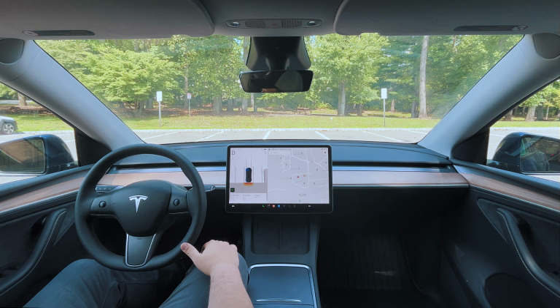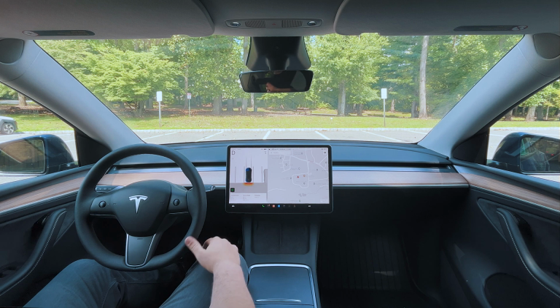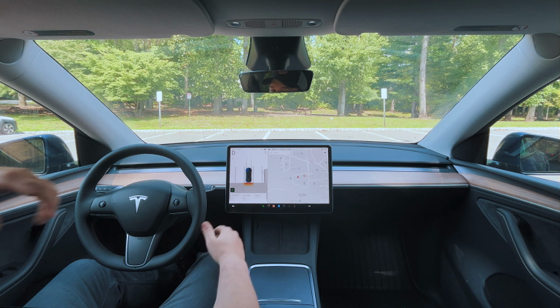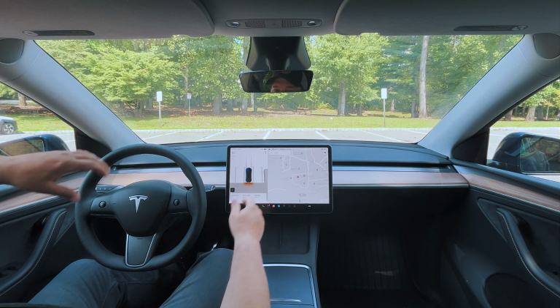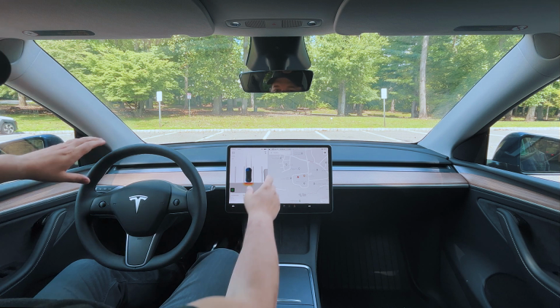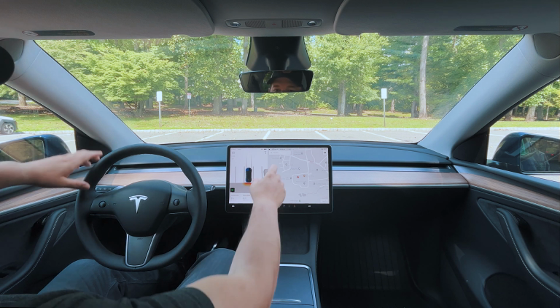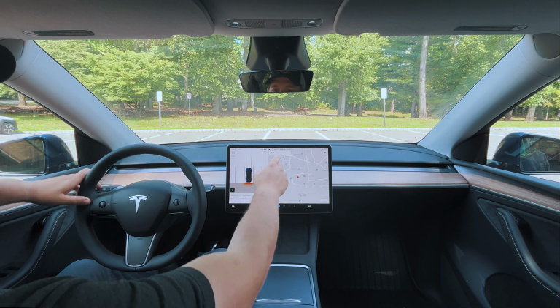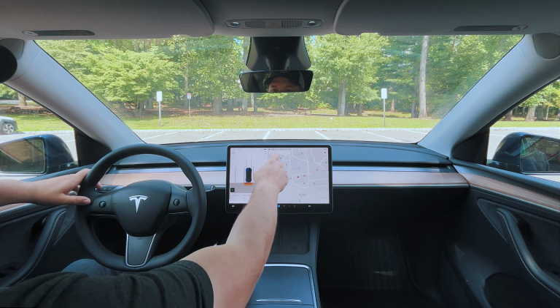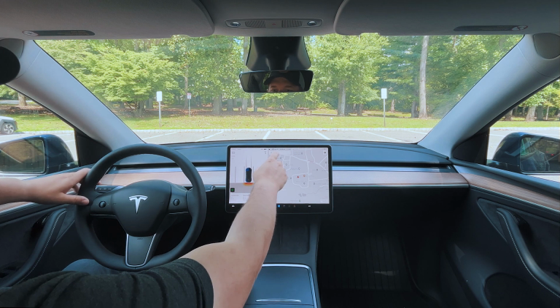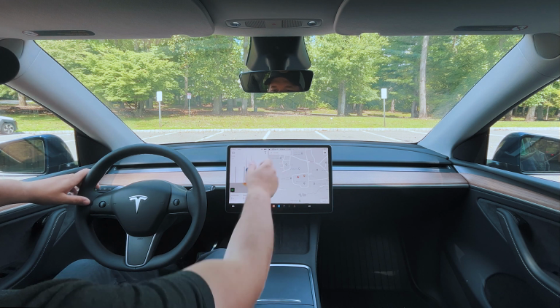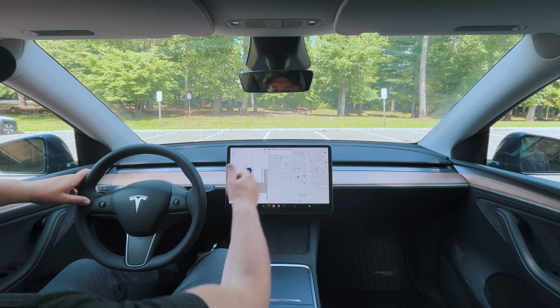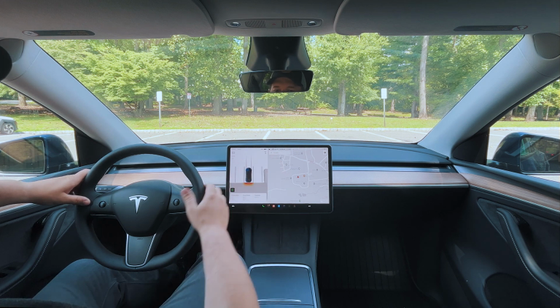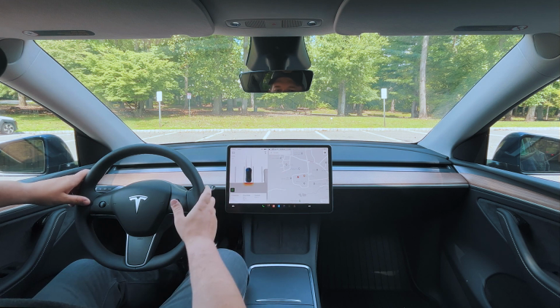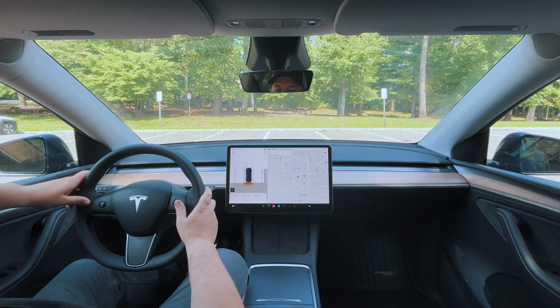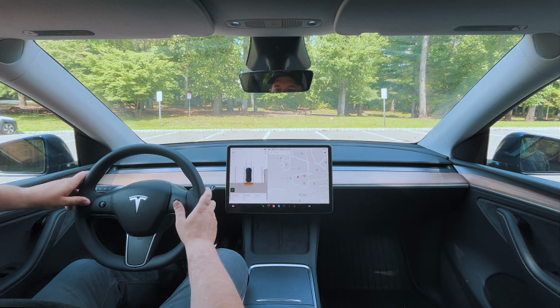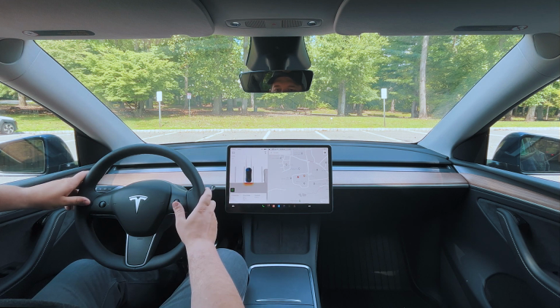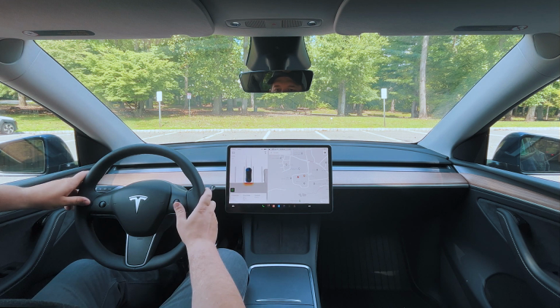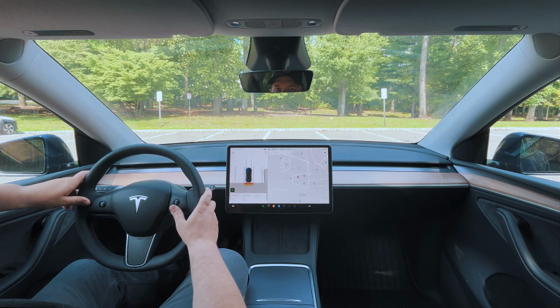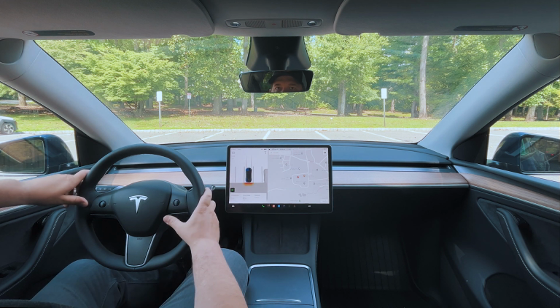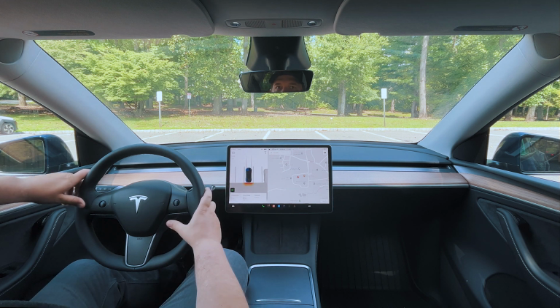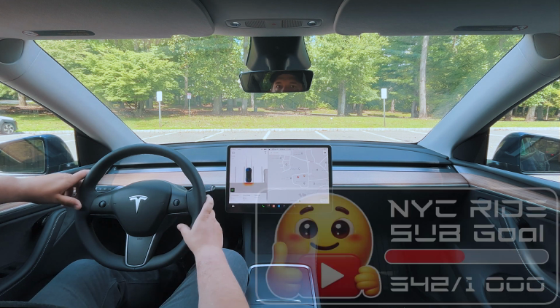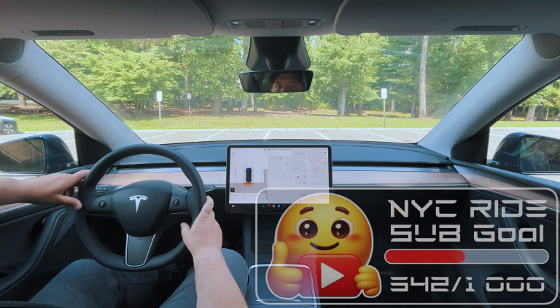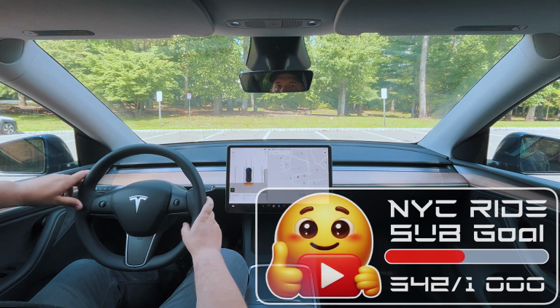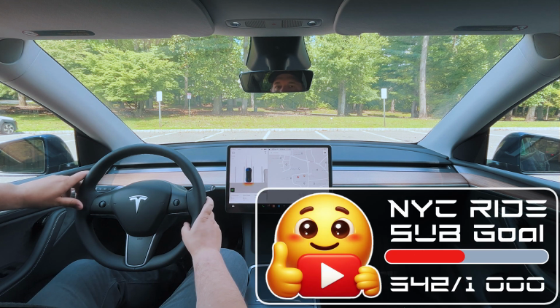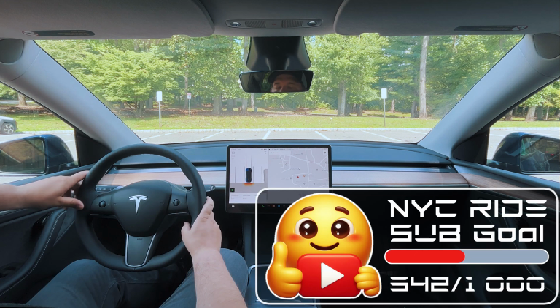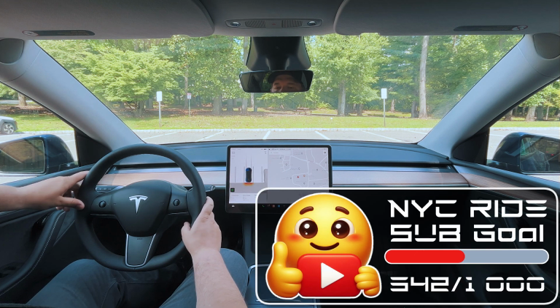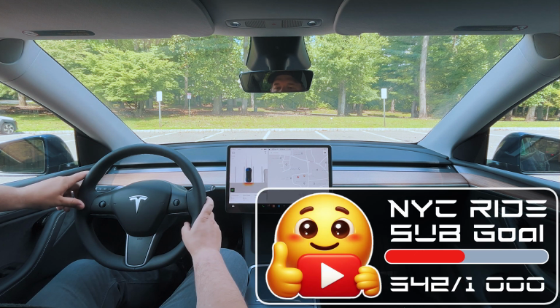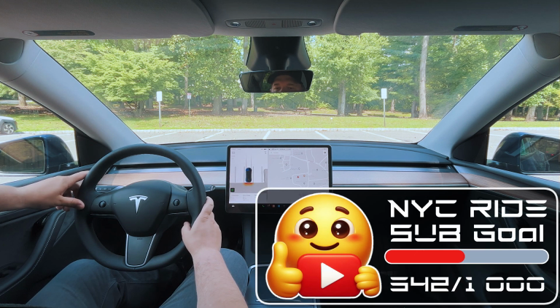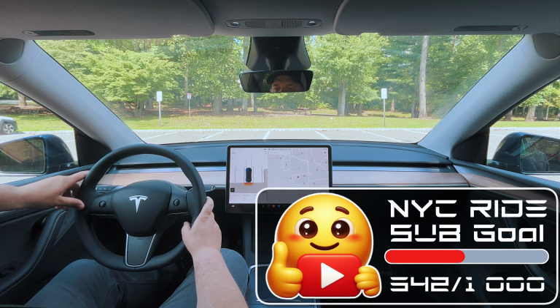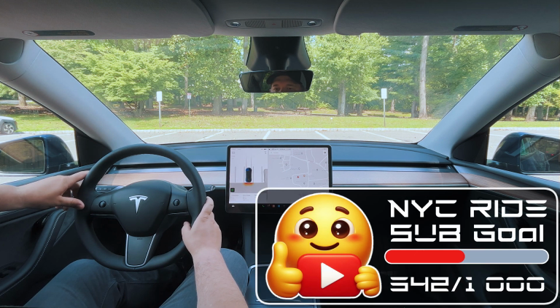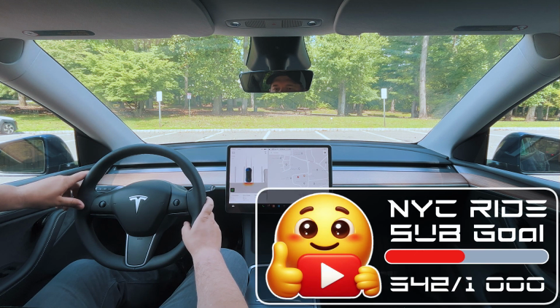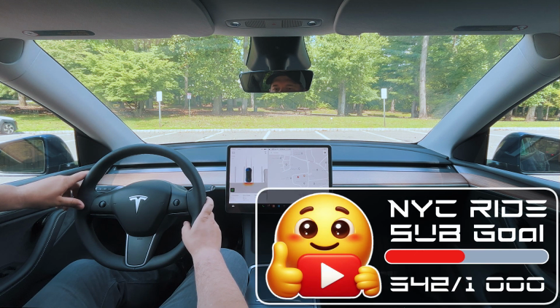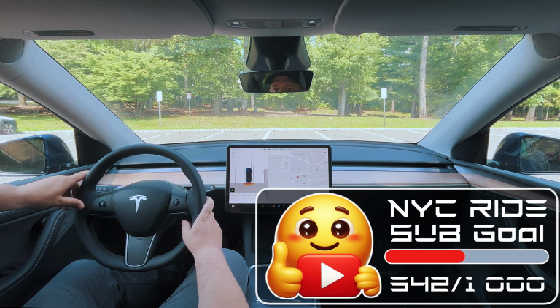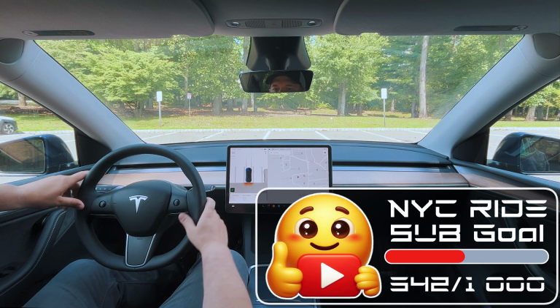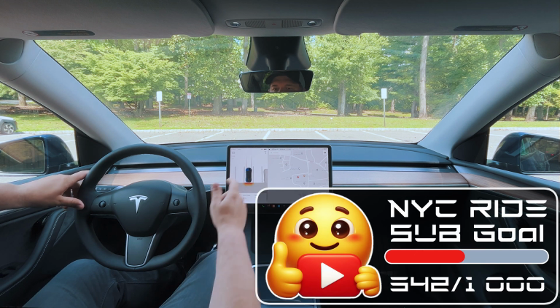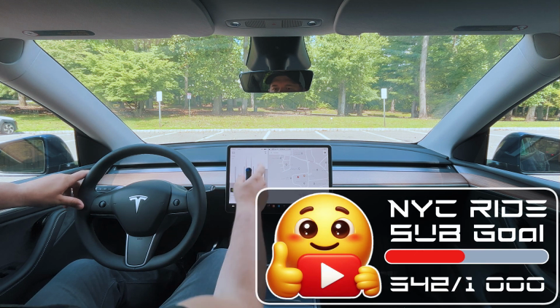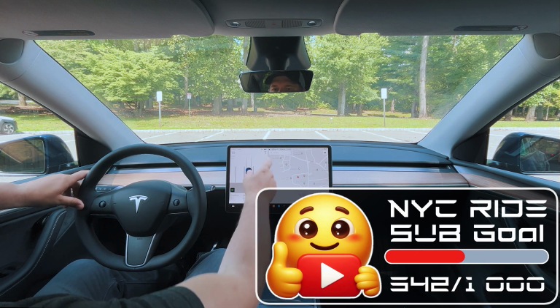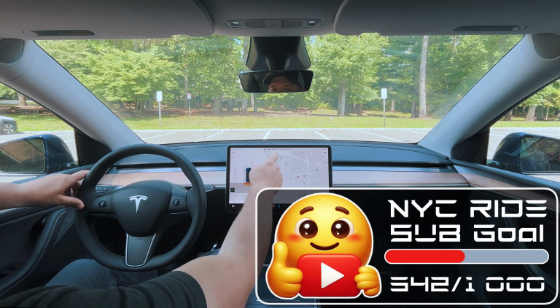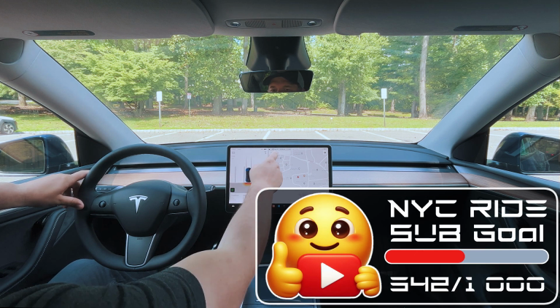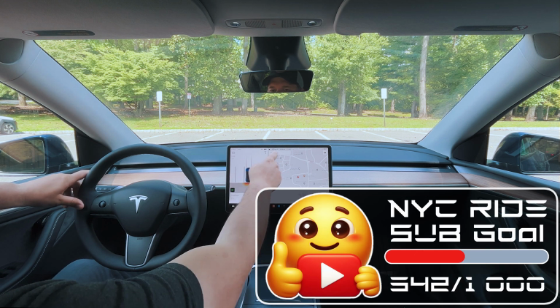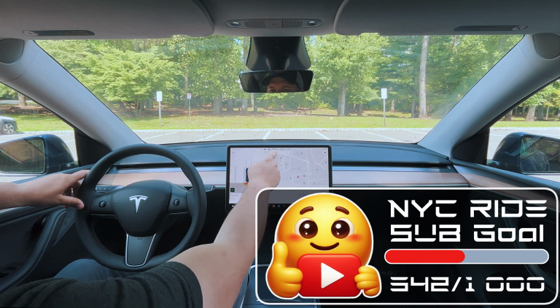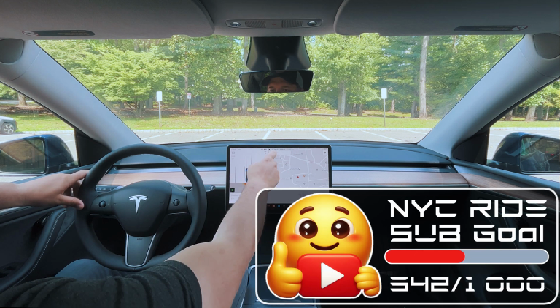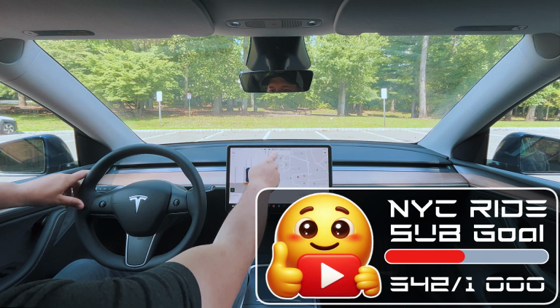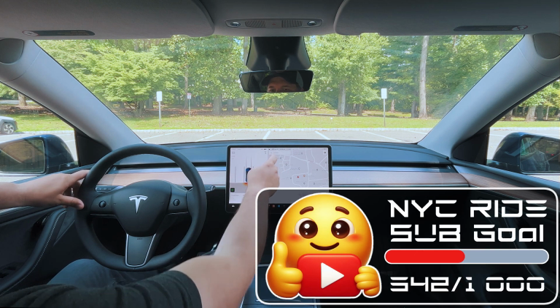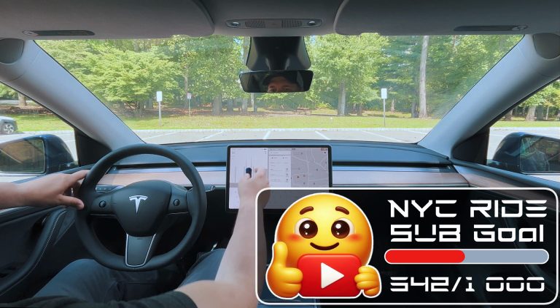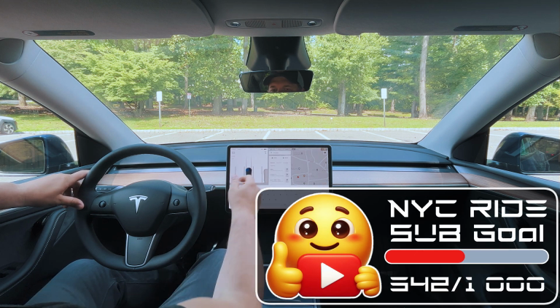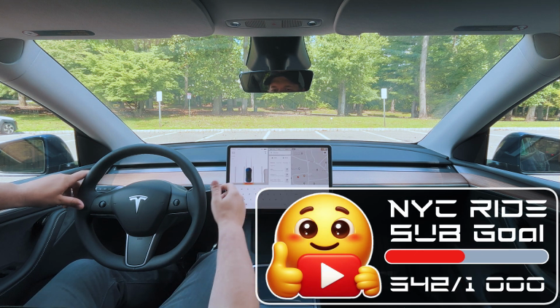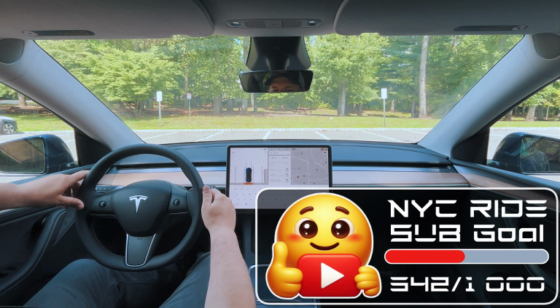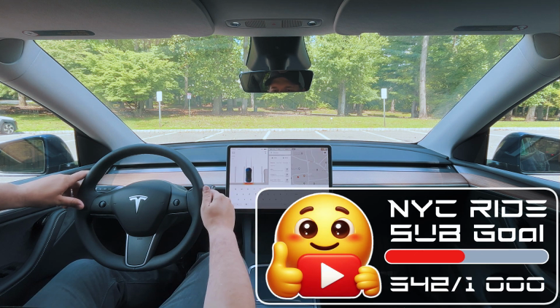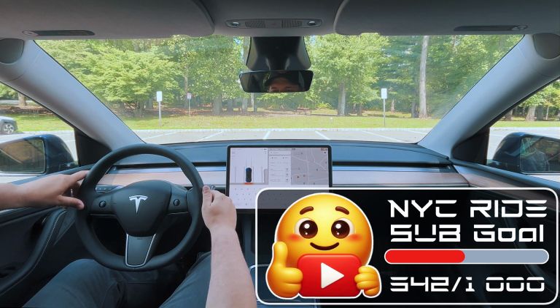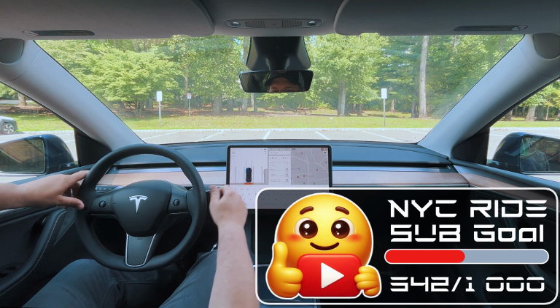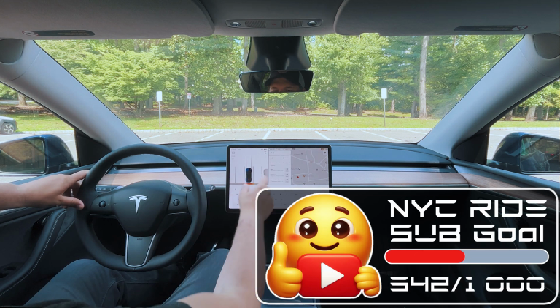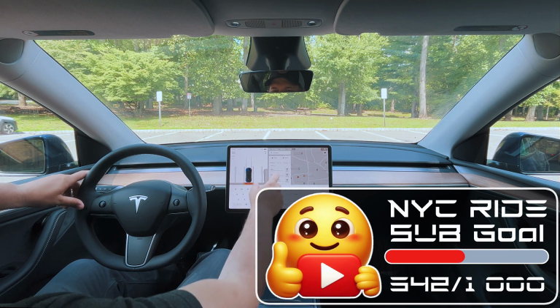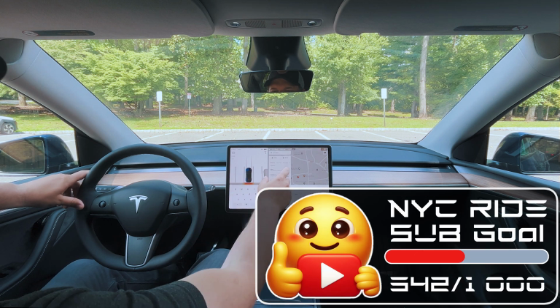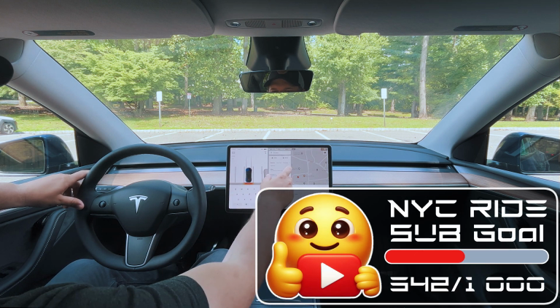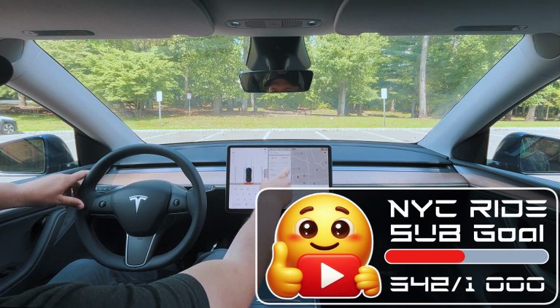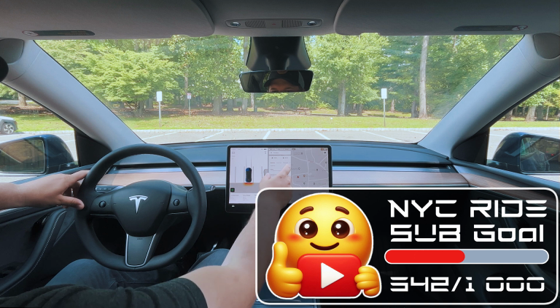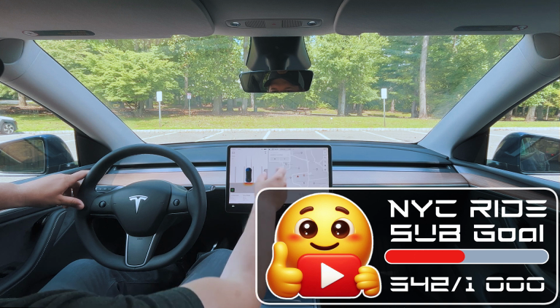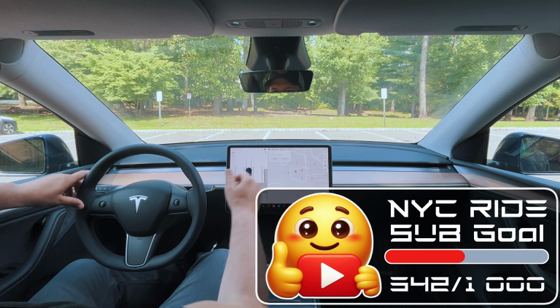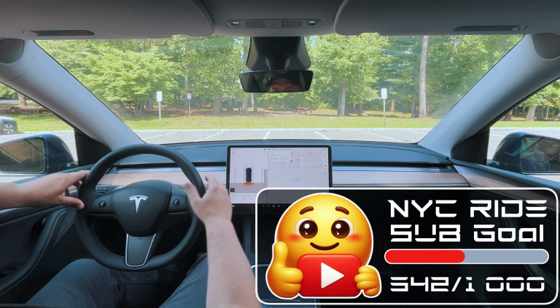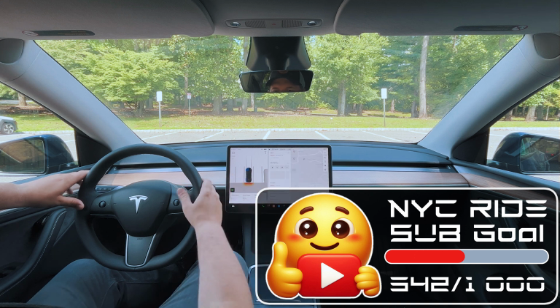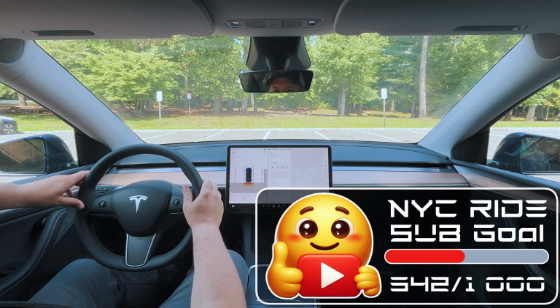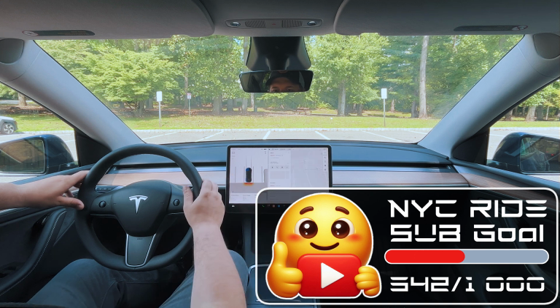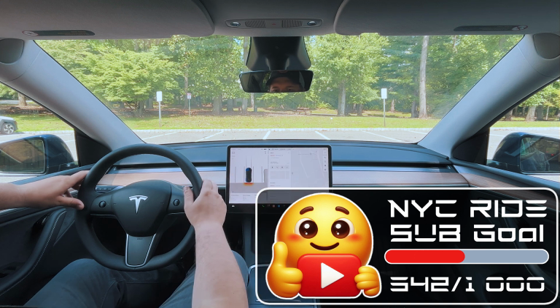Hey guys, welcome back to another ride. We're just going to grab some lunch — let's go.